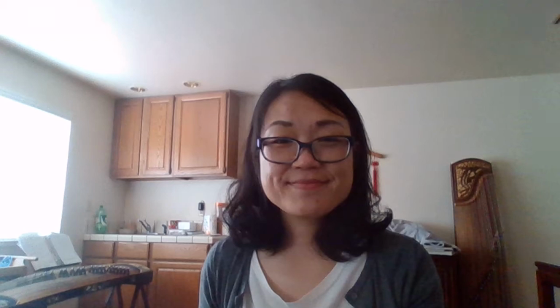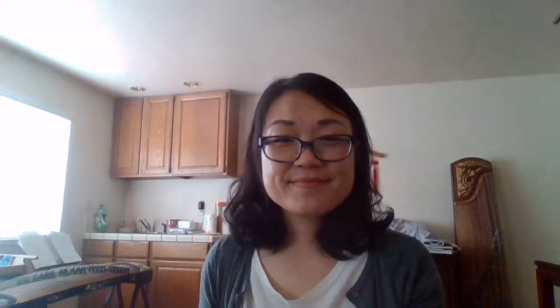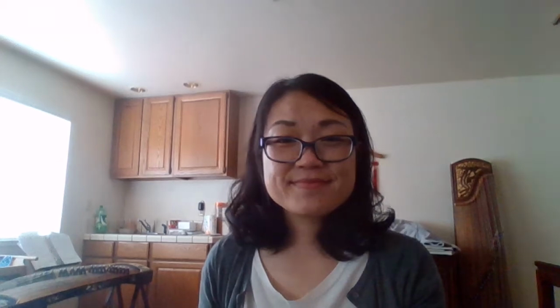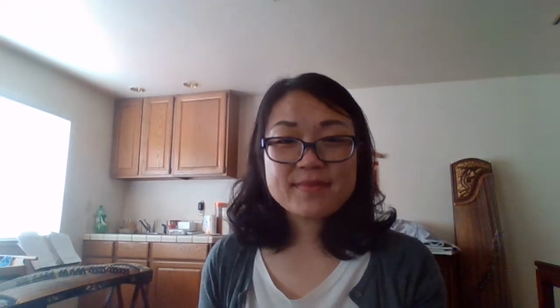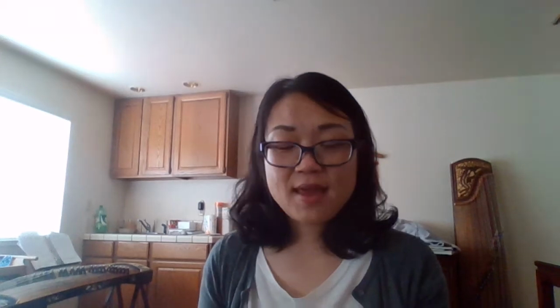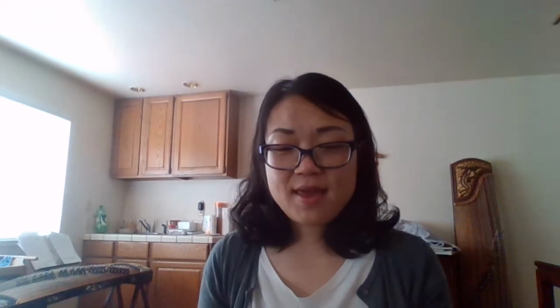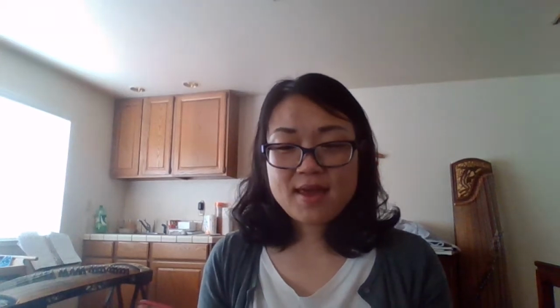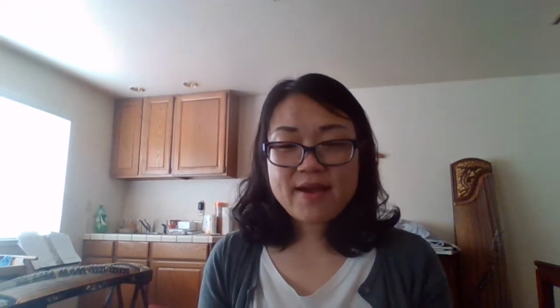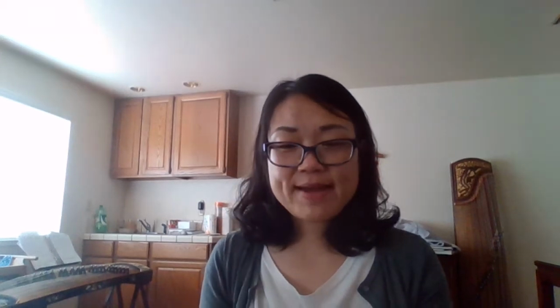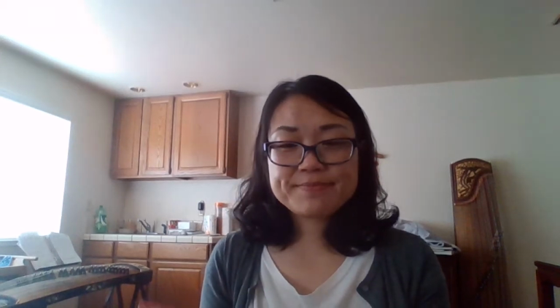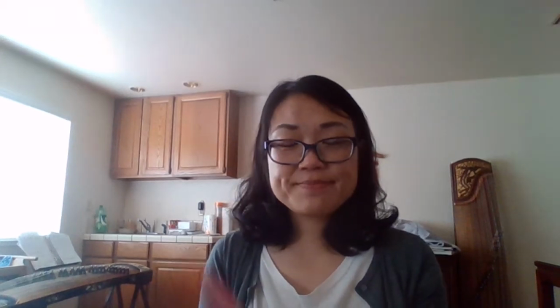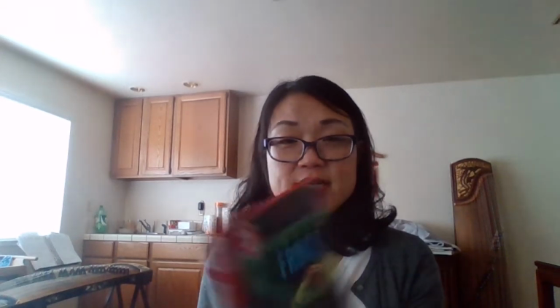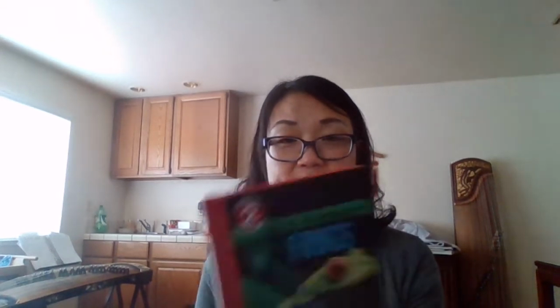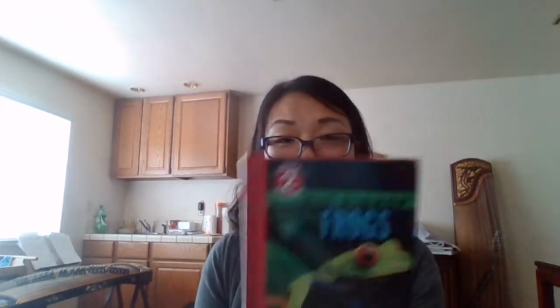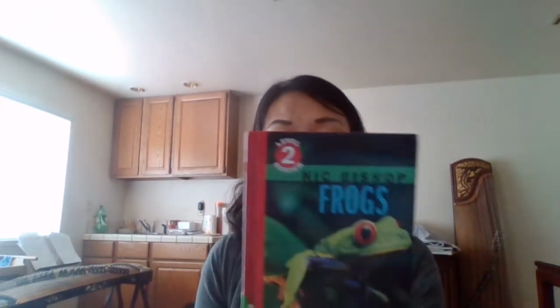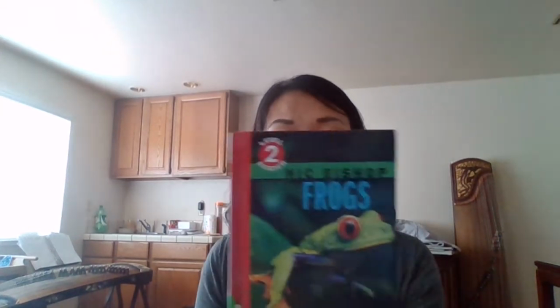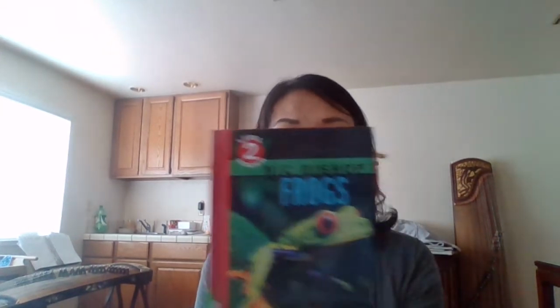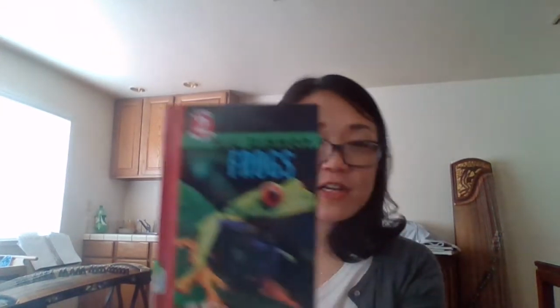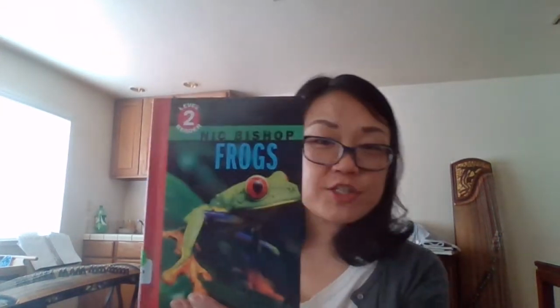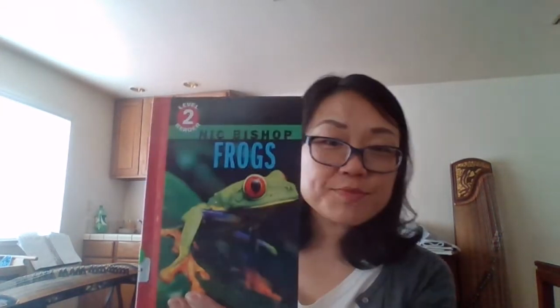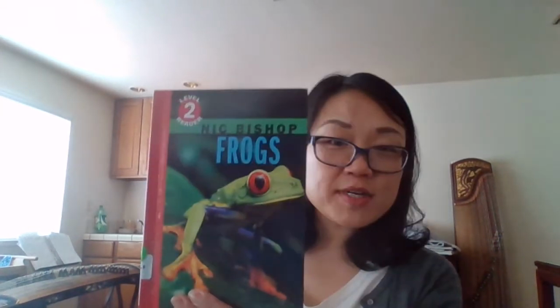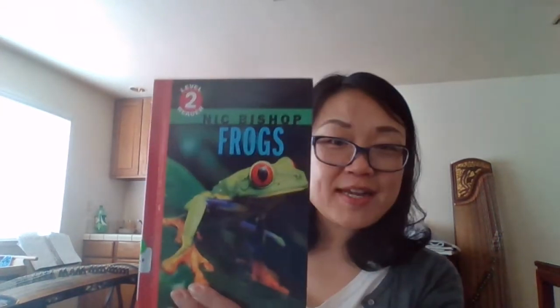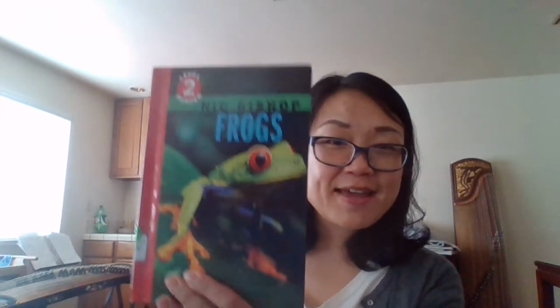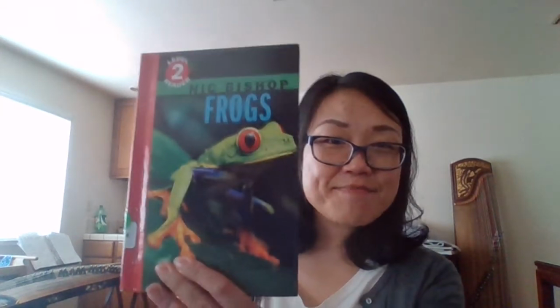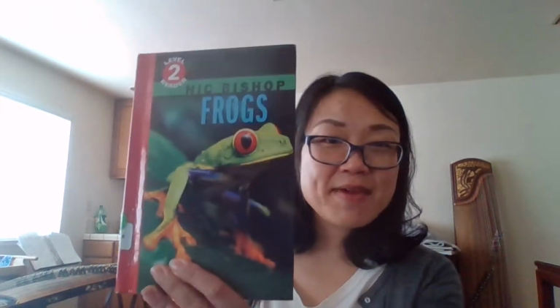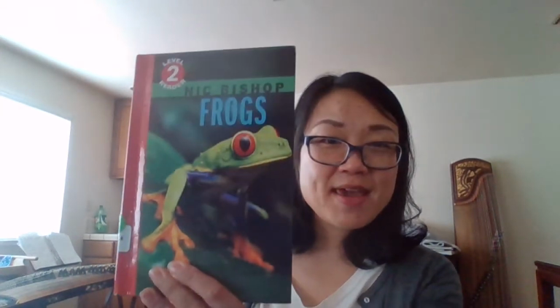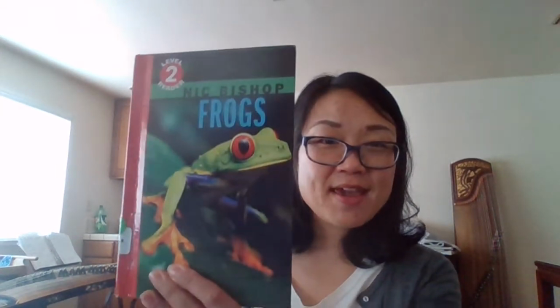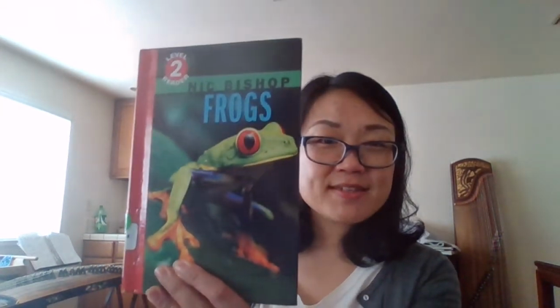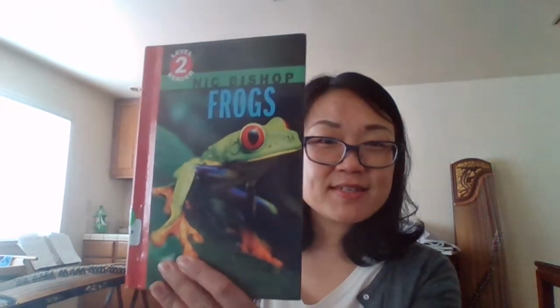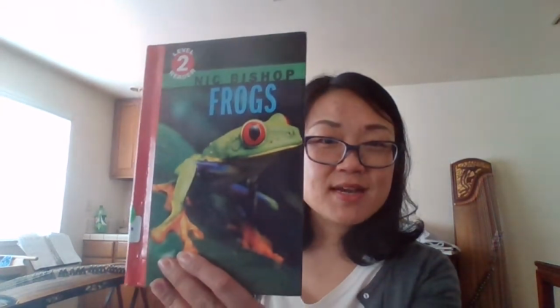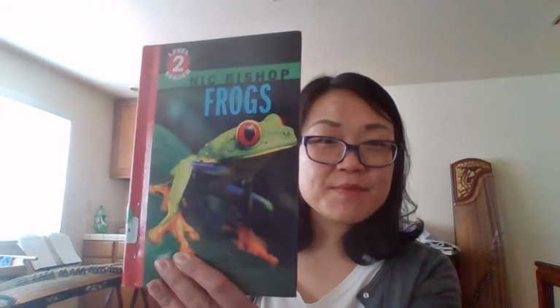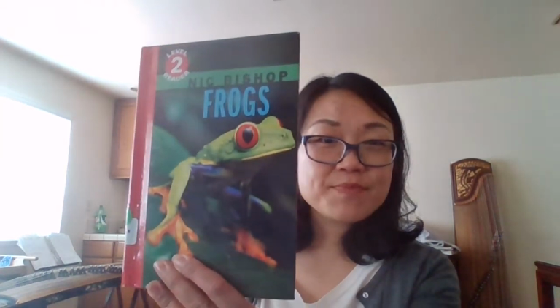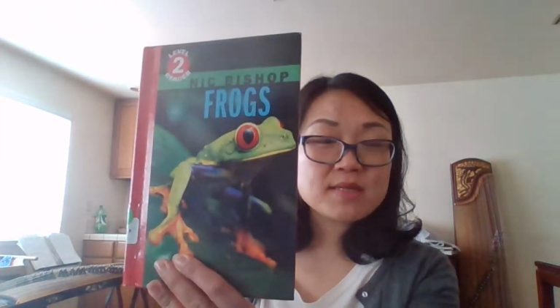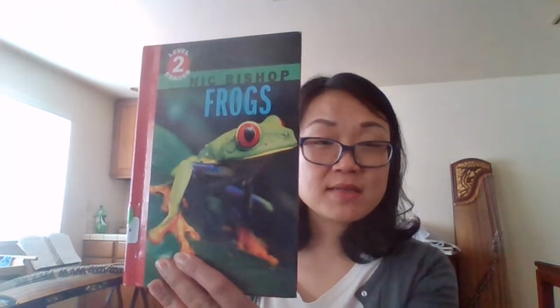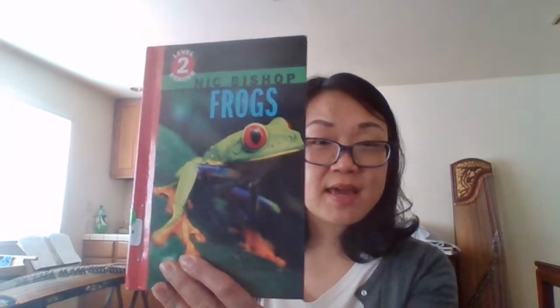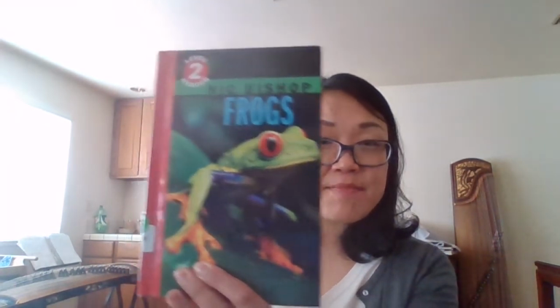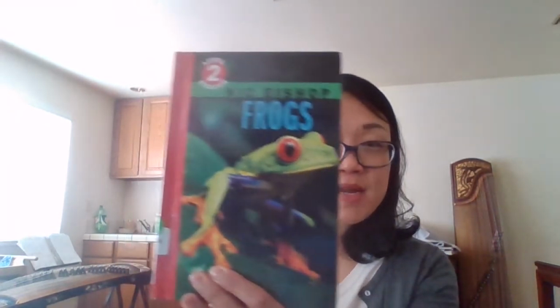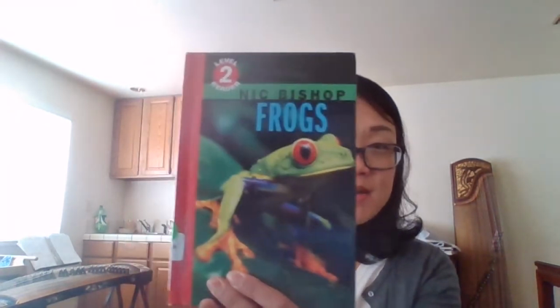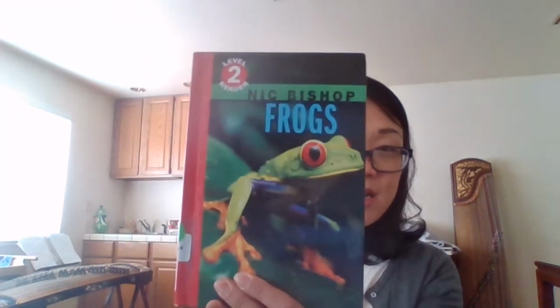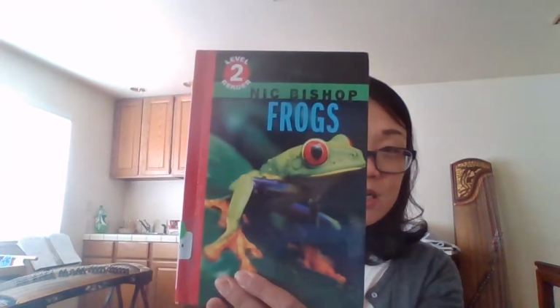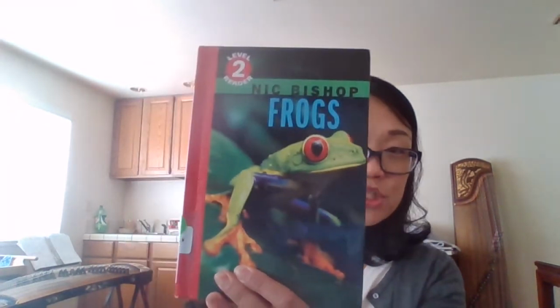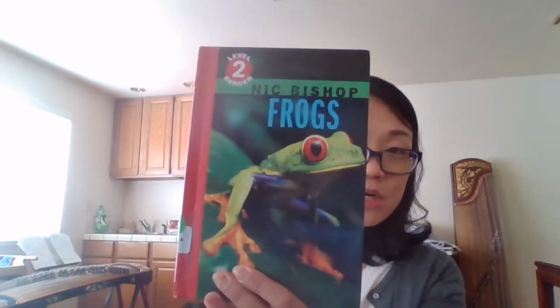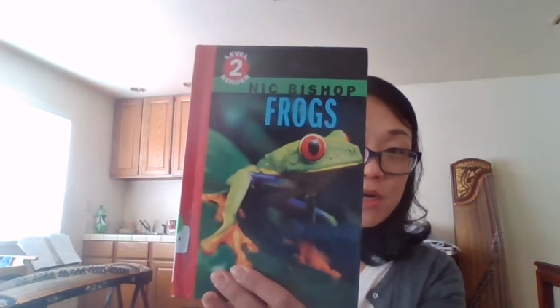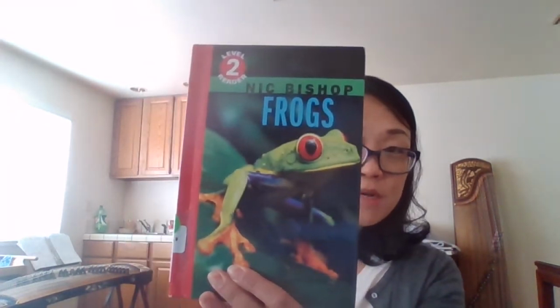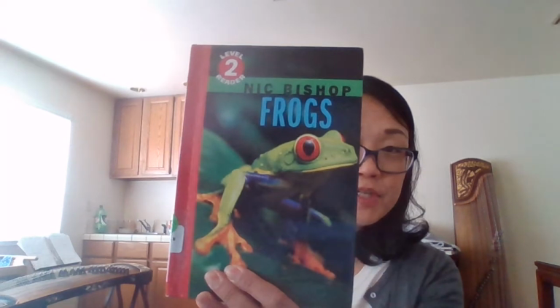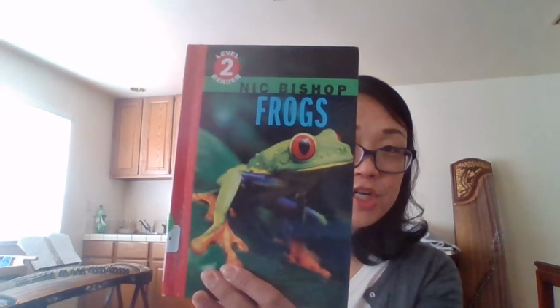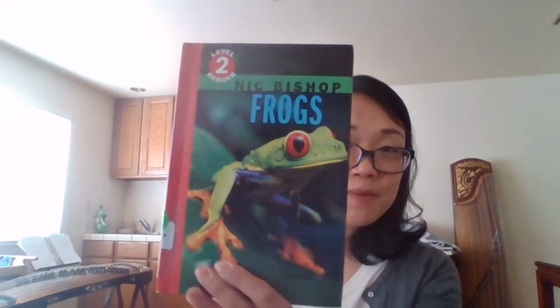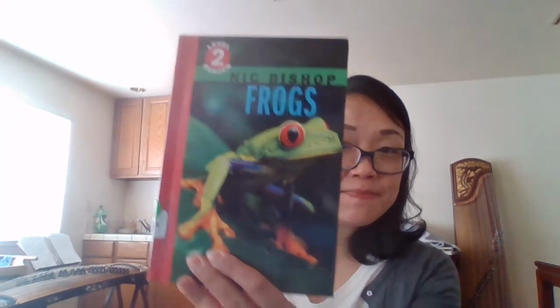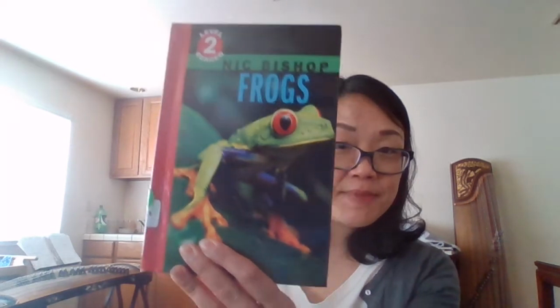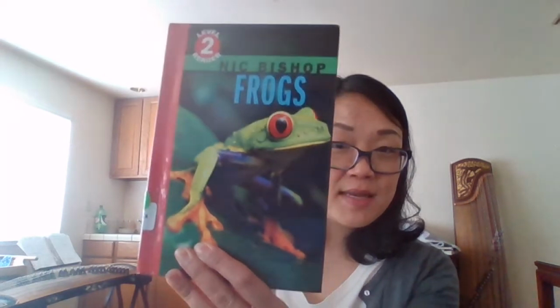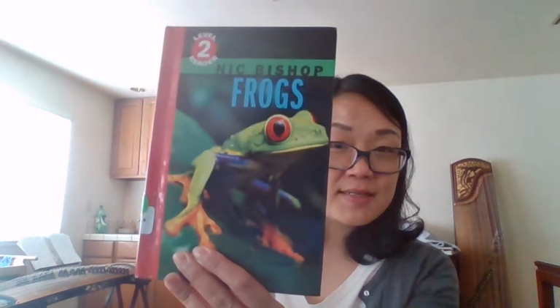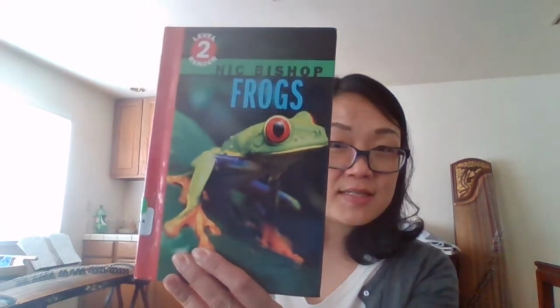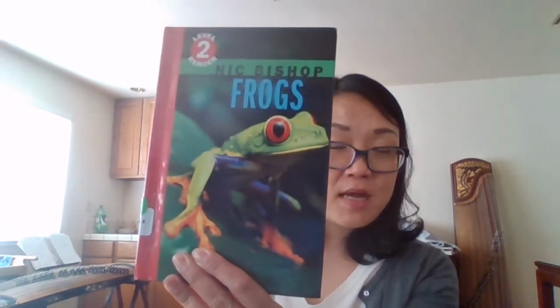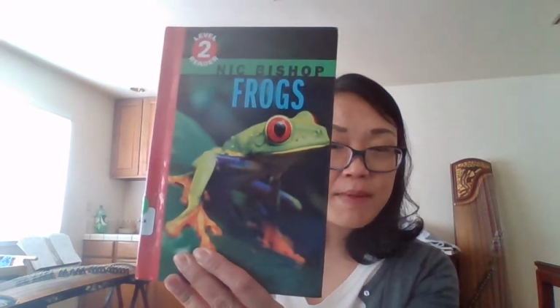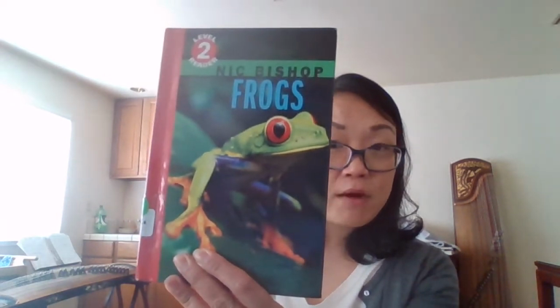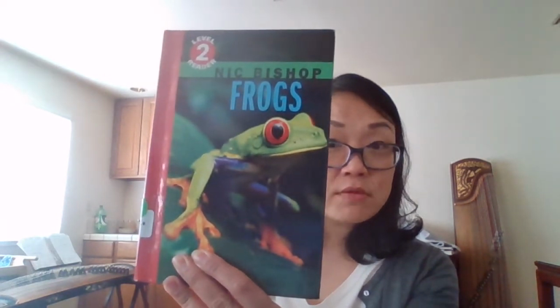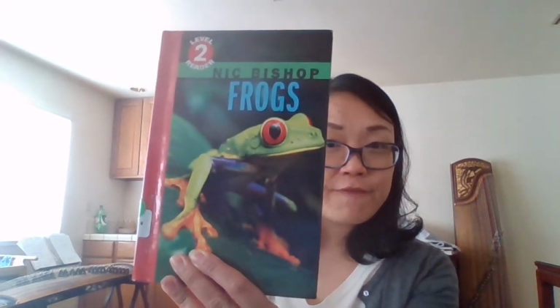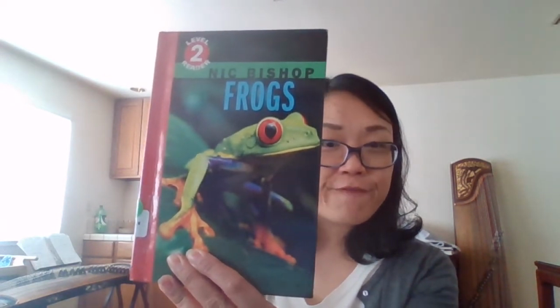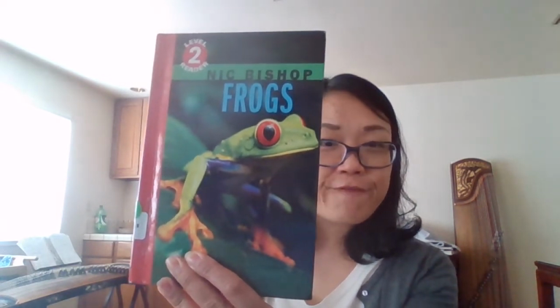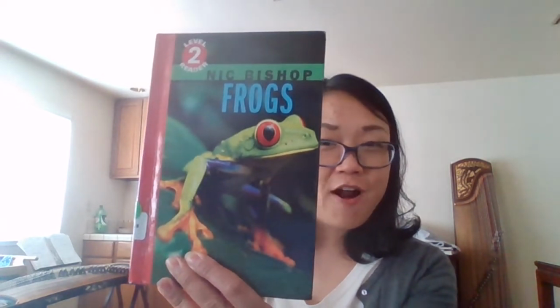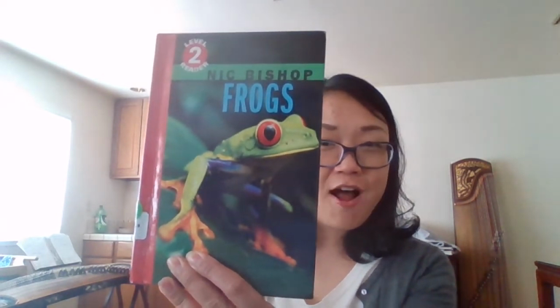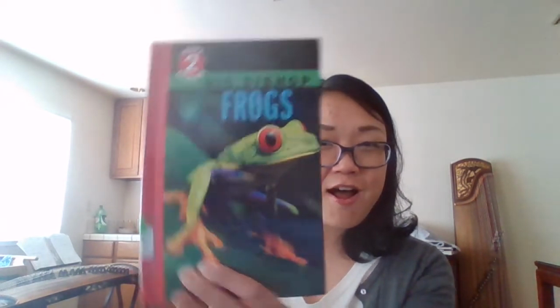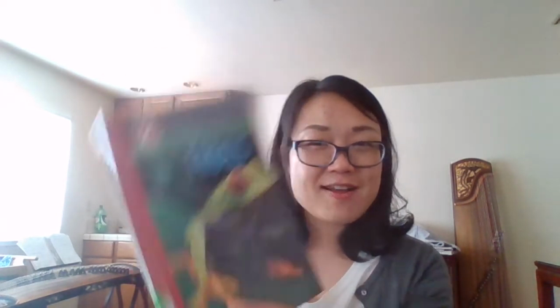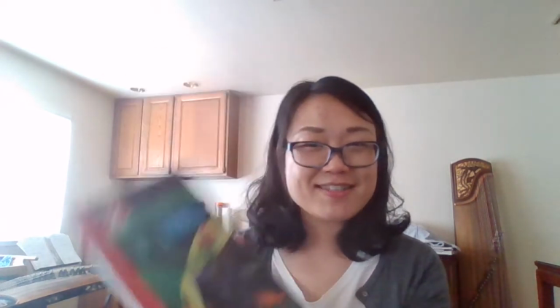All right, today's nonfiction book I picked is again by Nick Bishop, and it's about frogs.